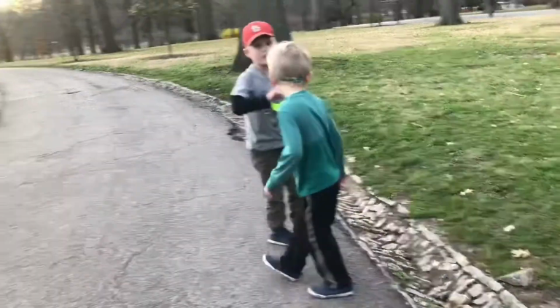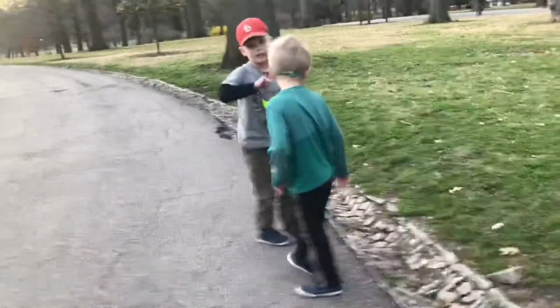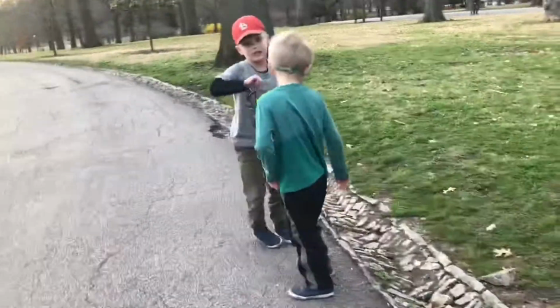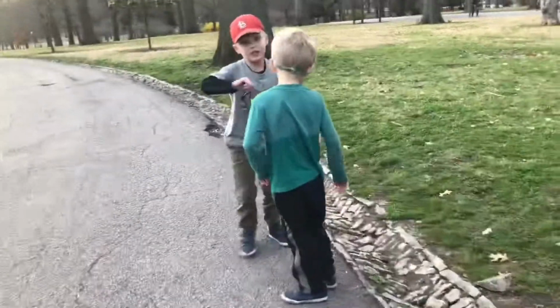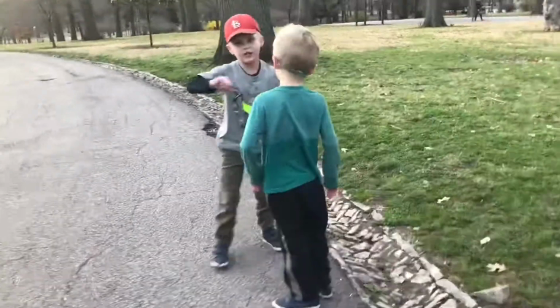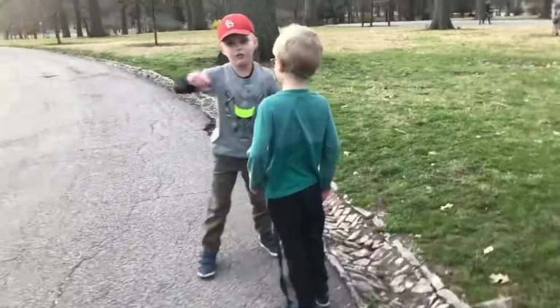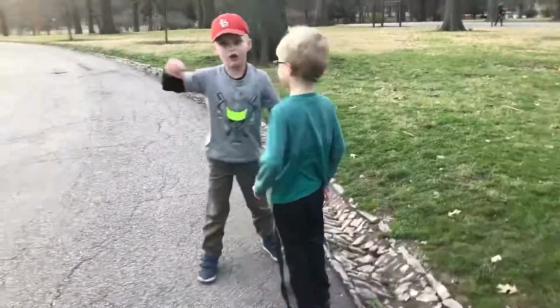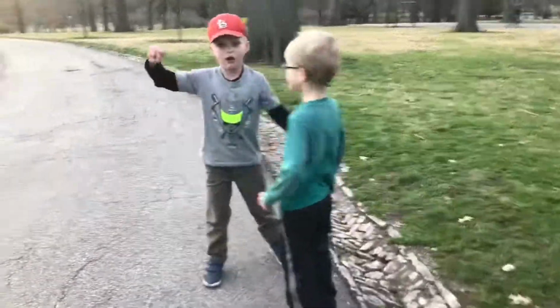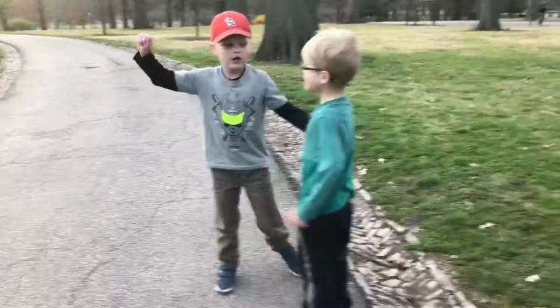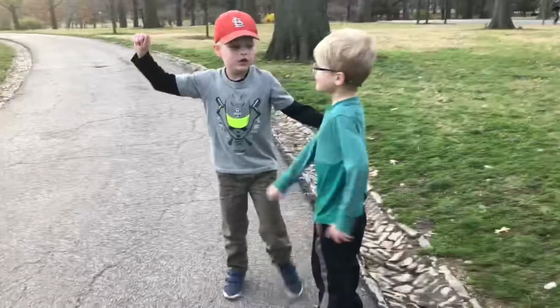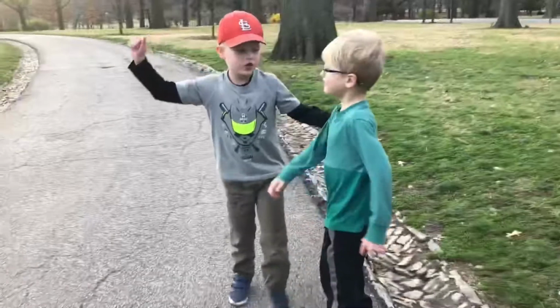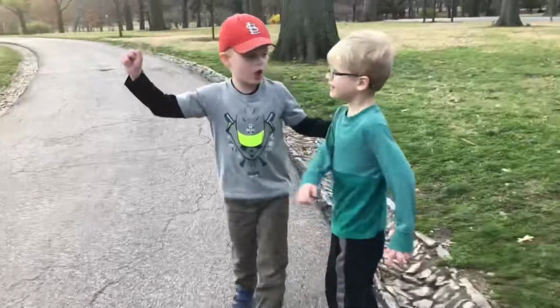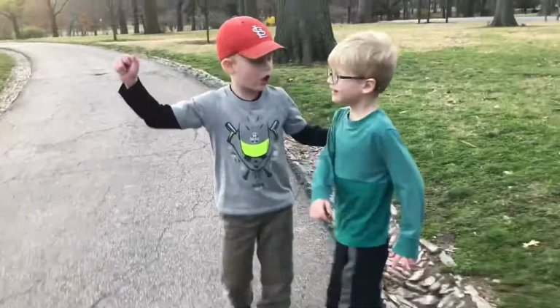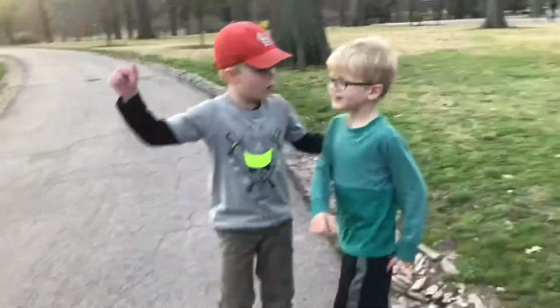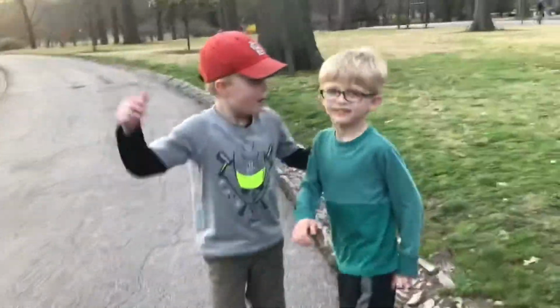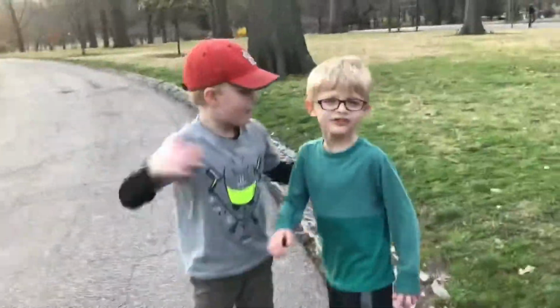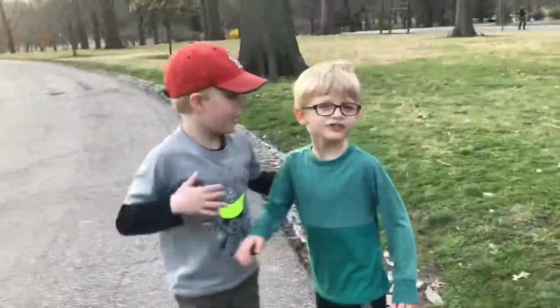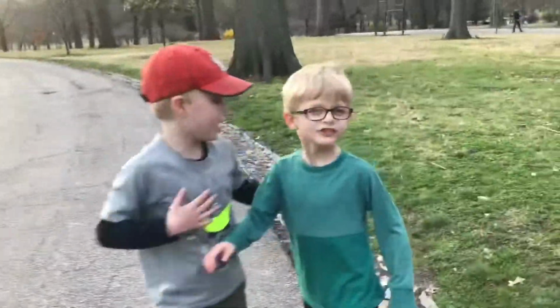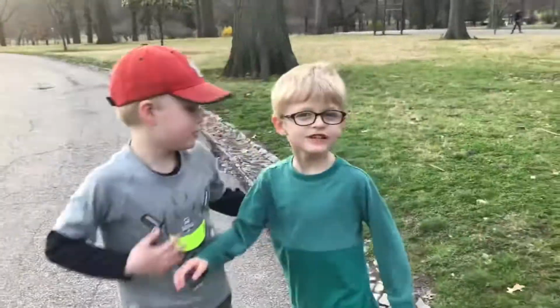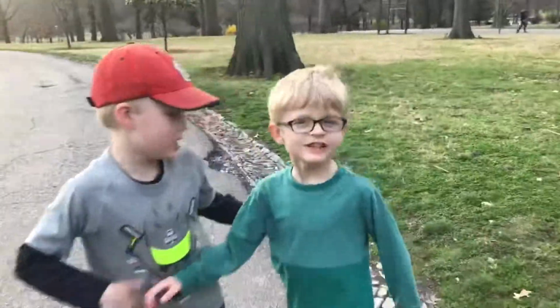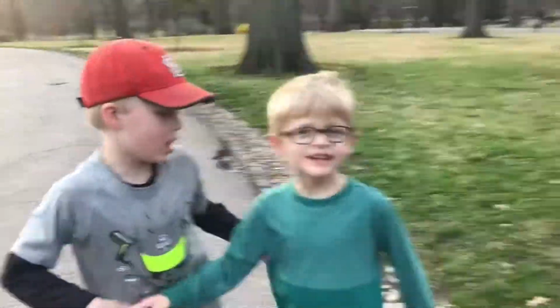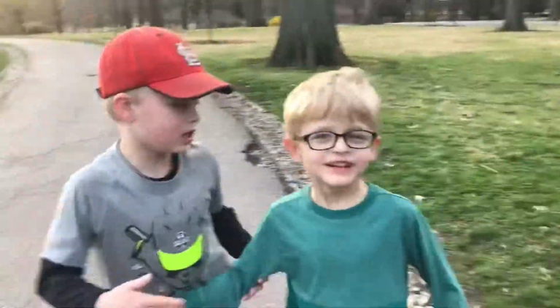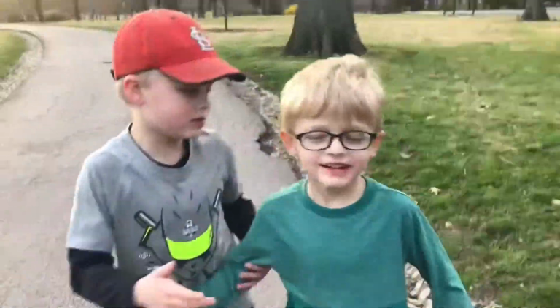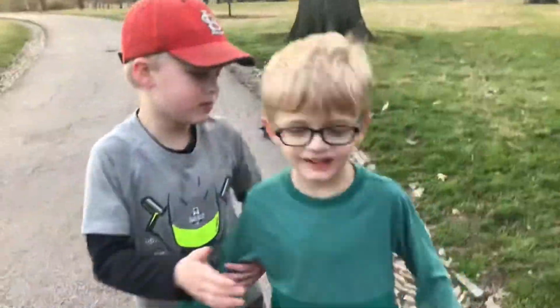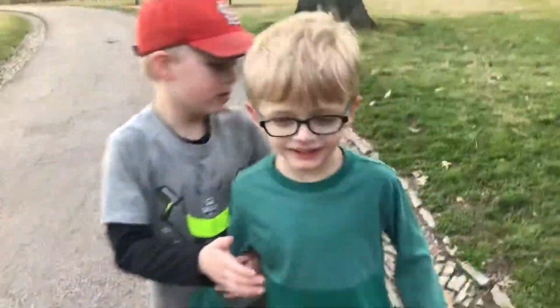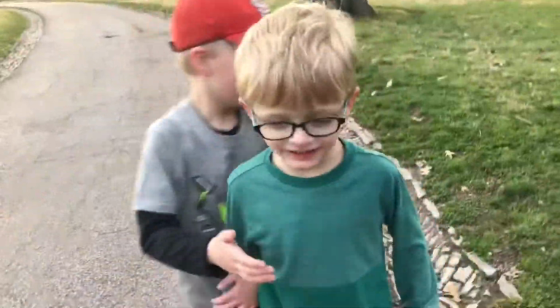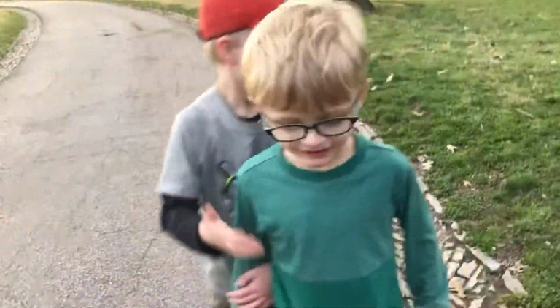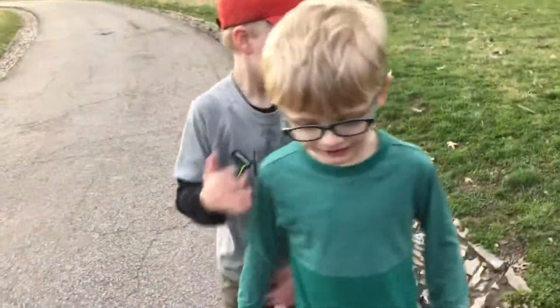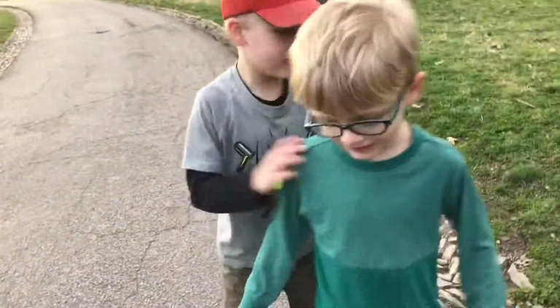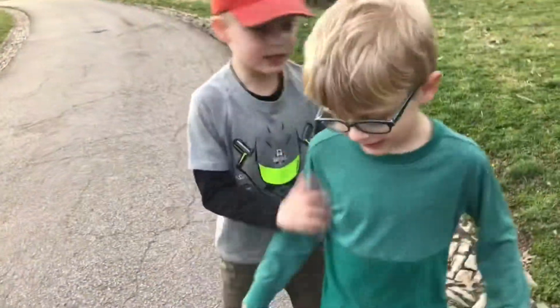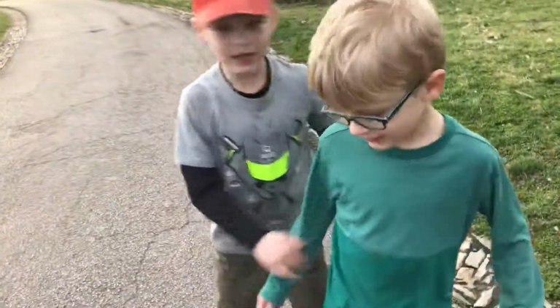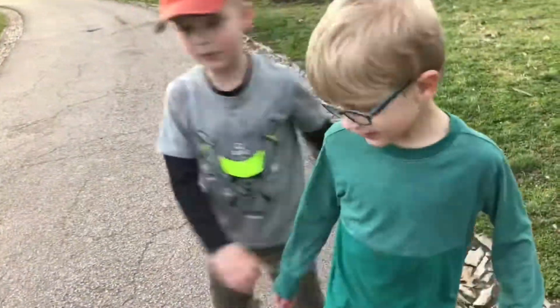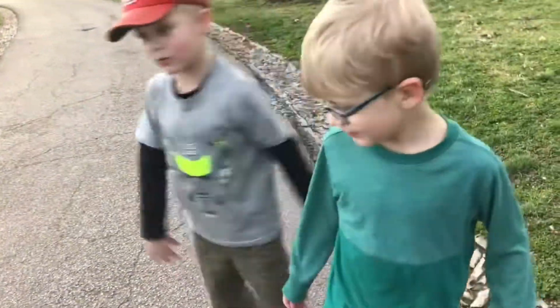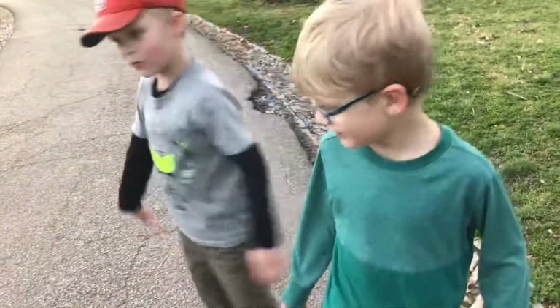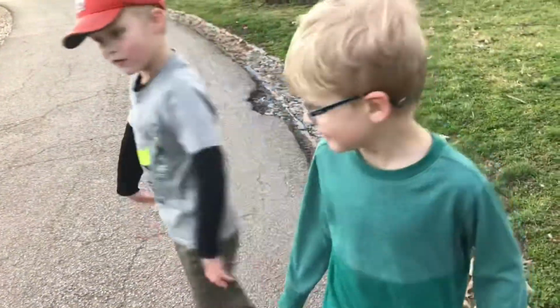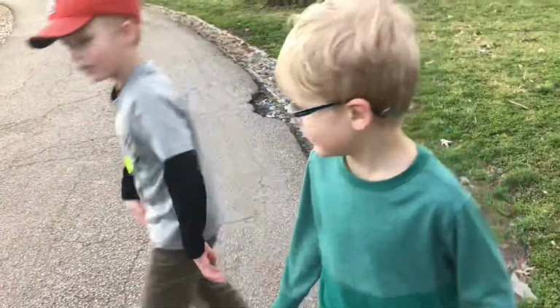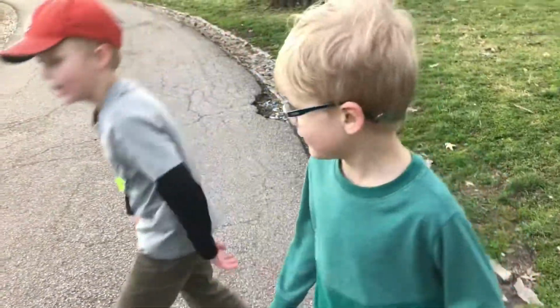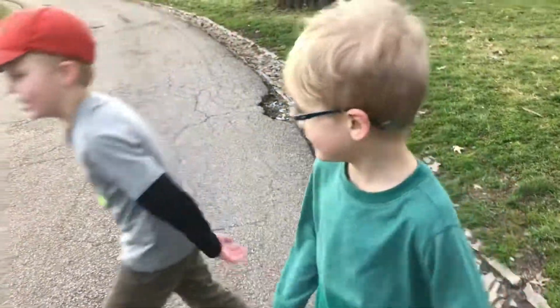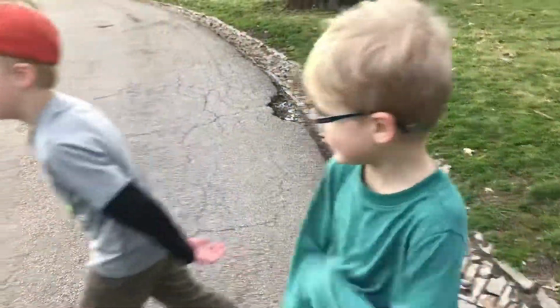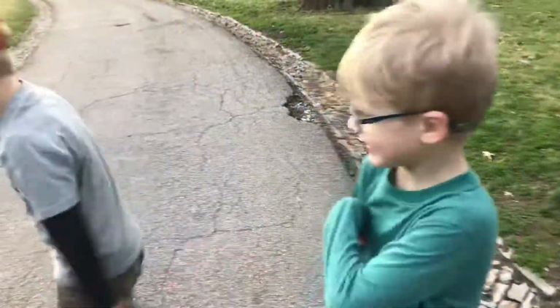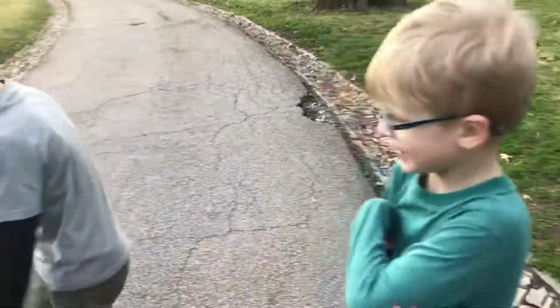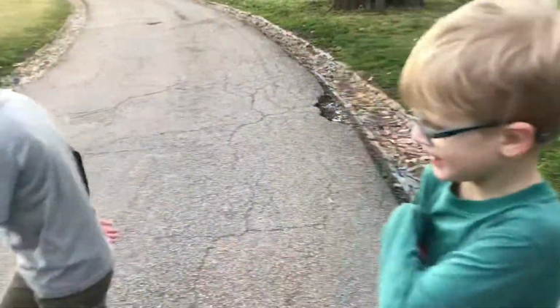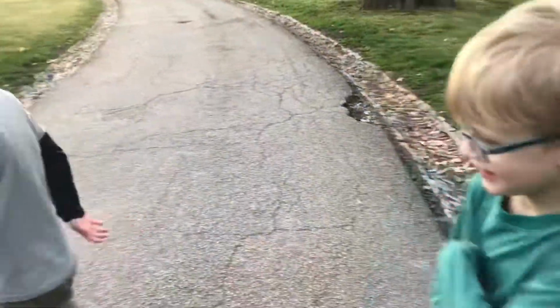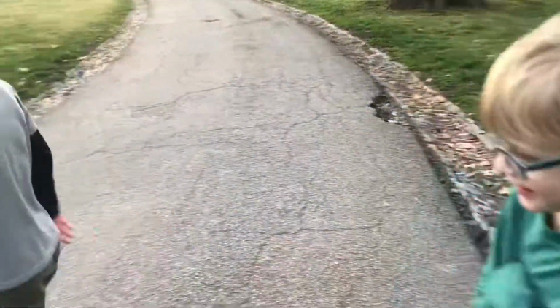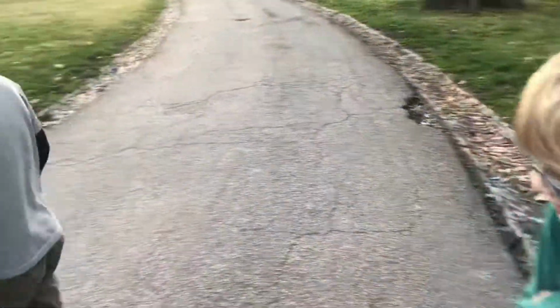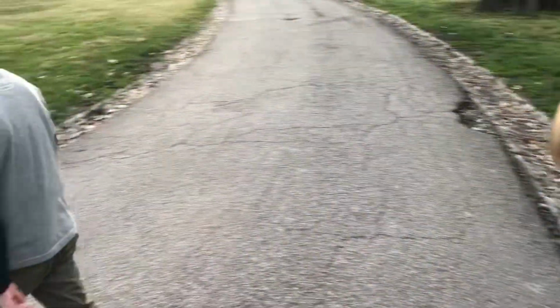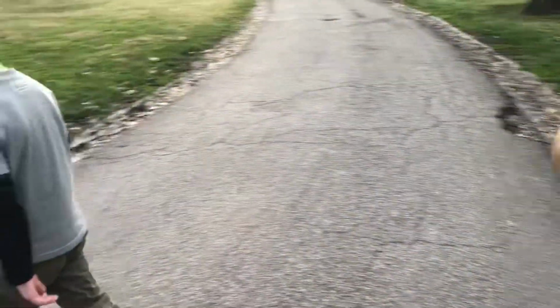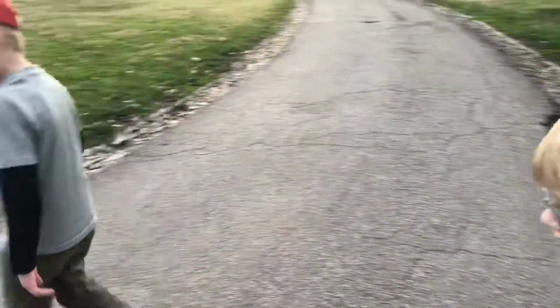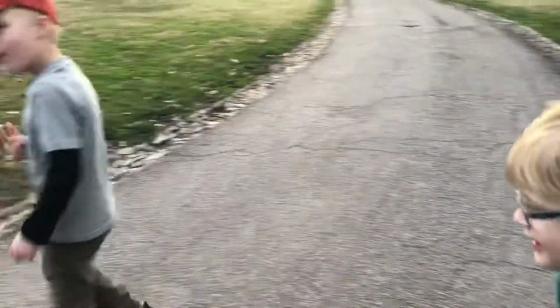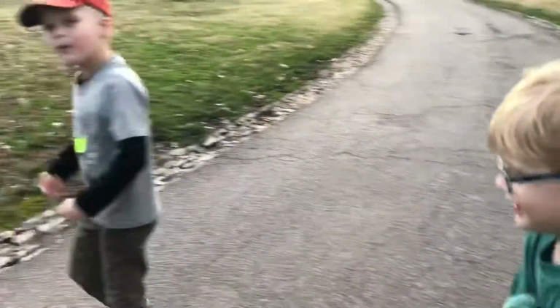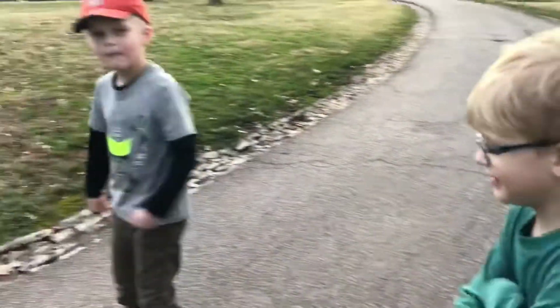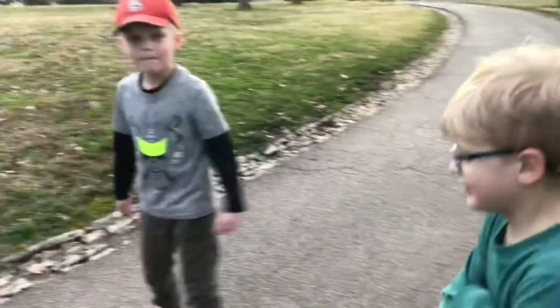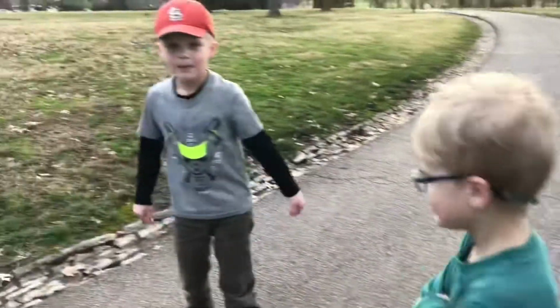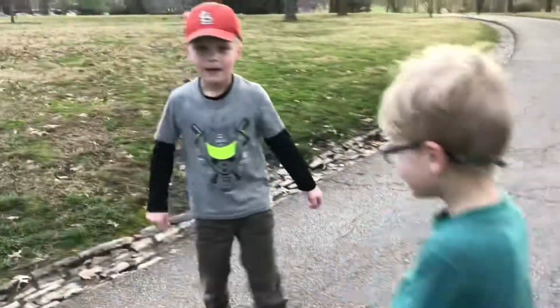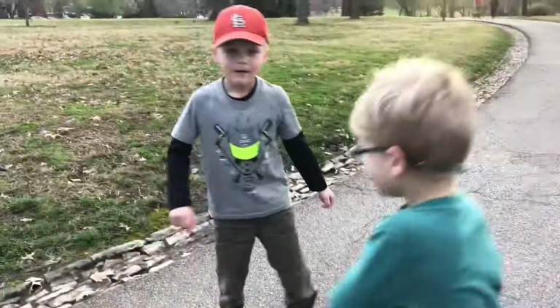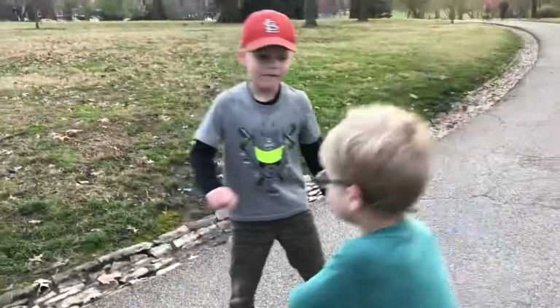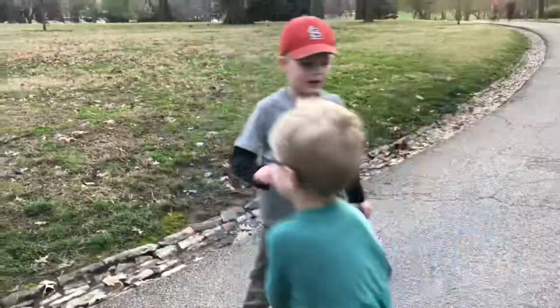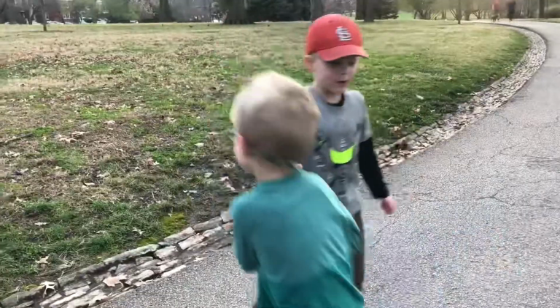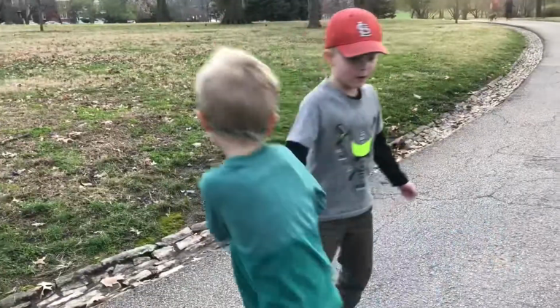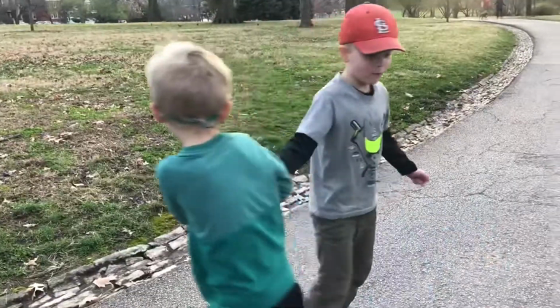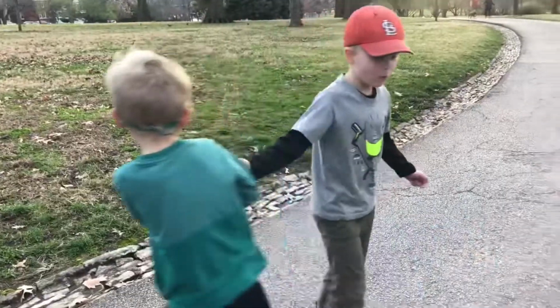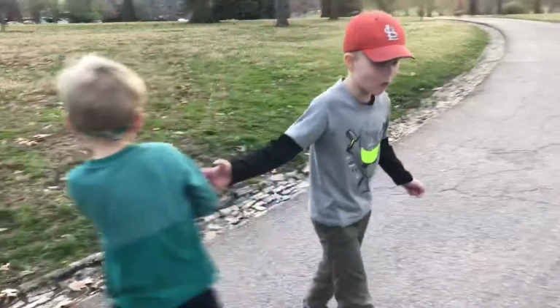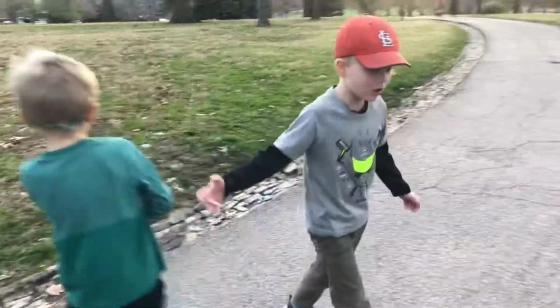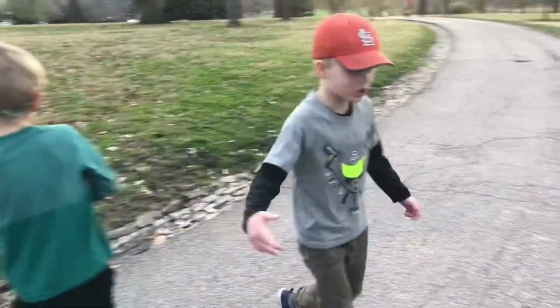That's the end of our show. My name is Todd, his name is Watson. Thank you for watching.